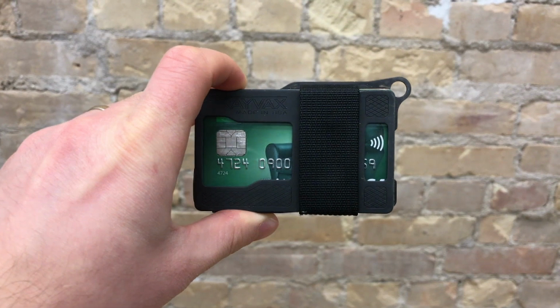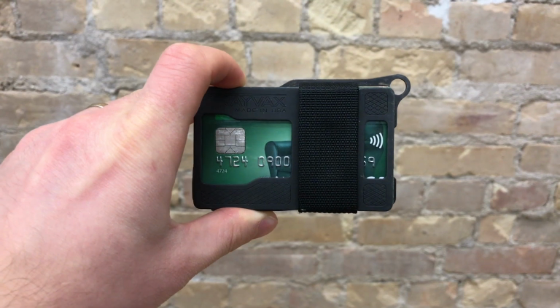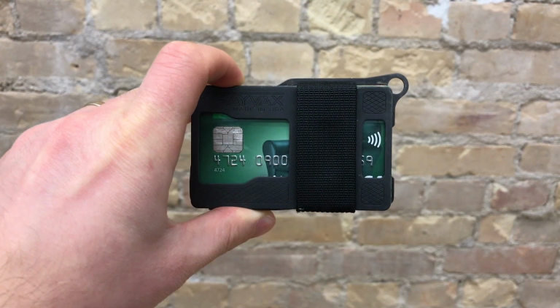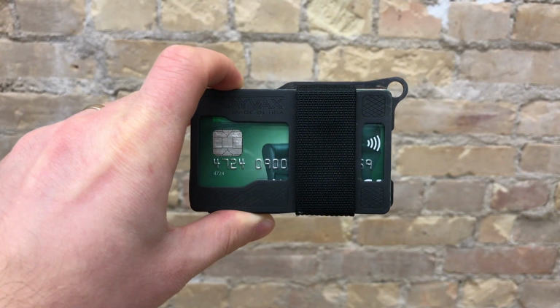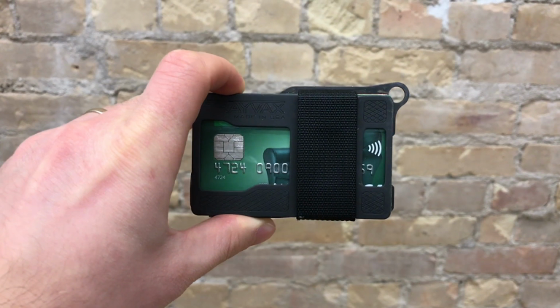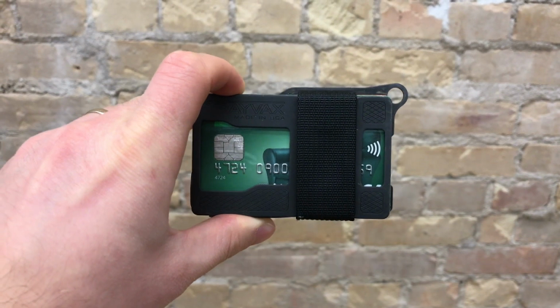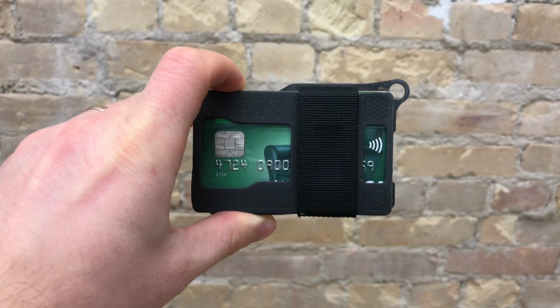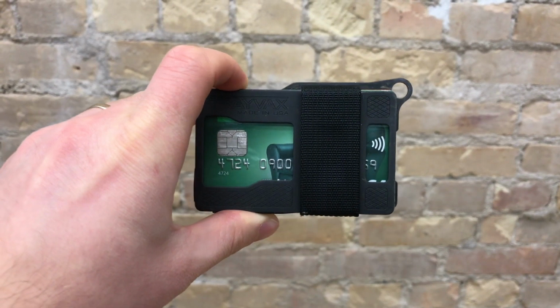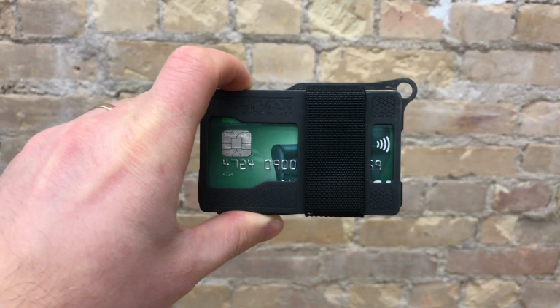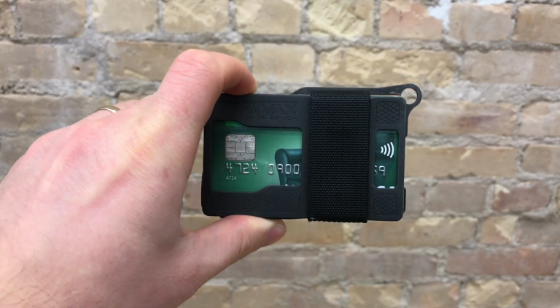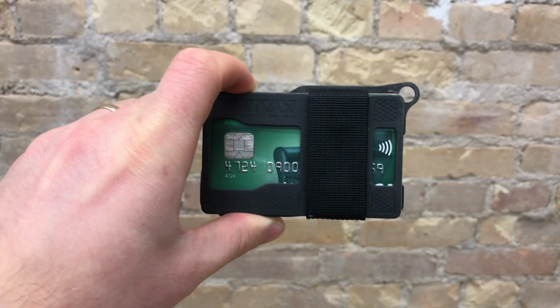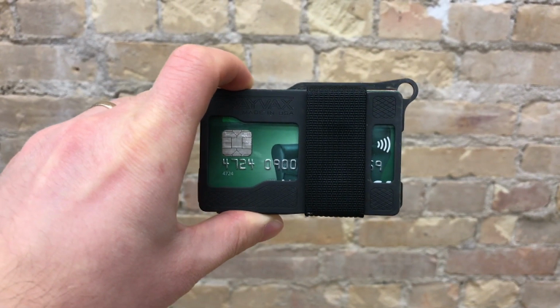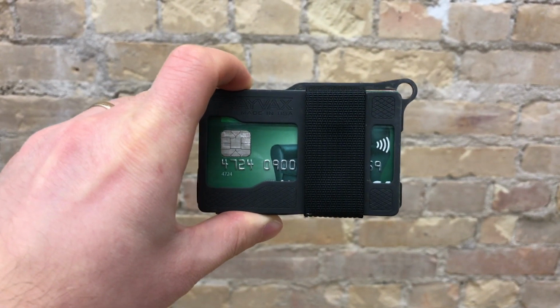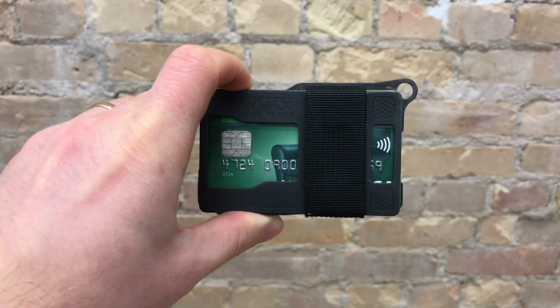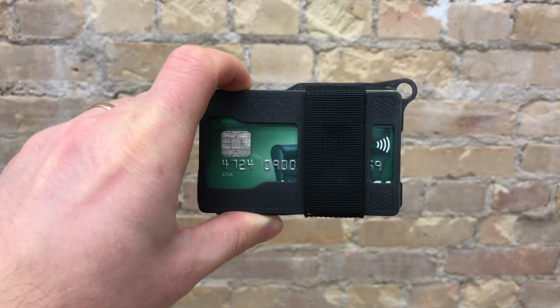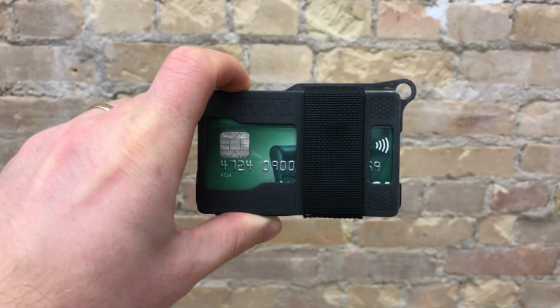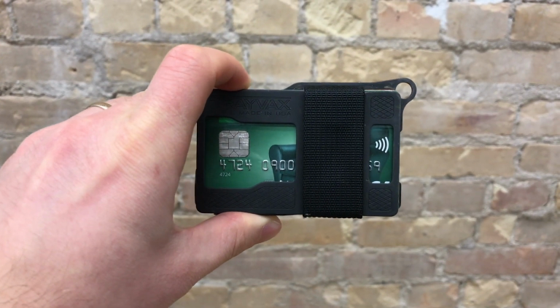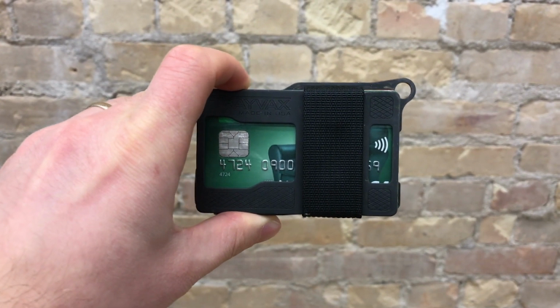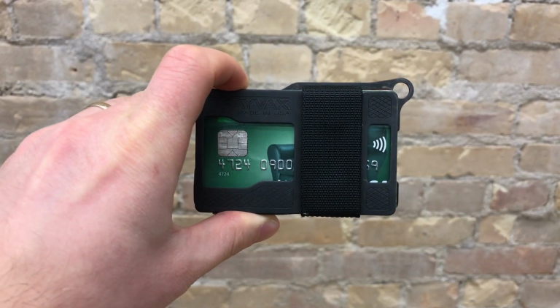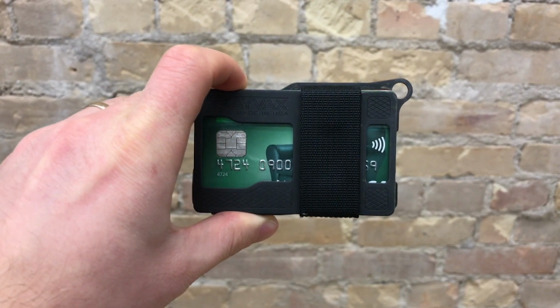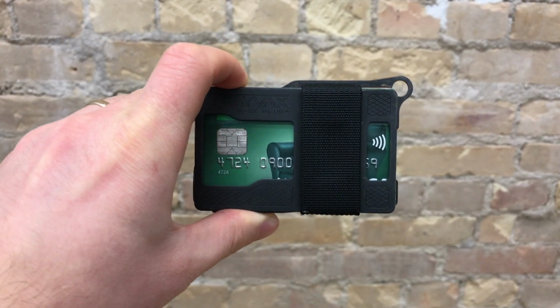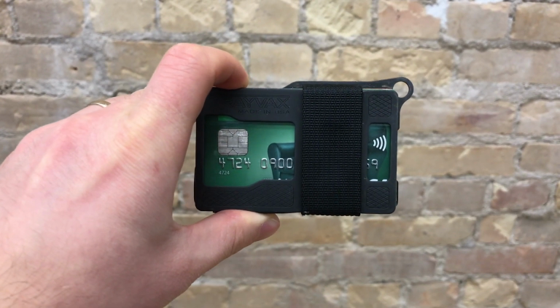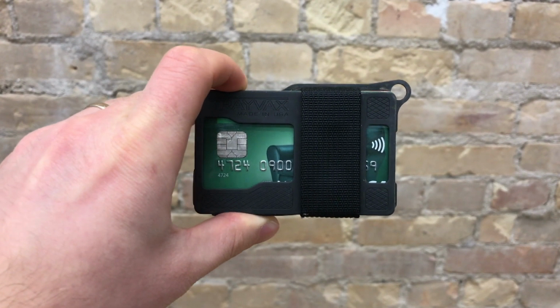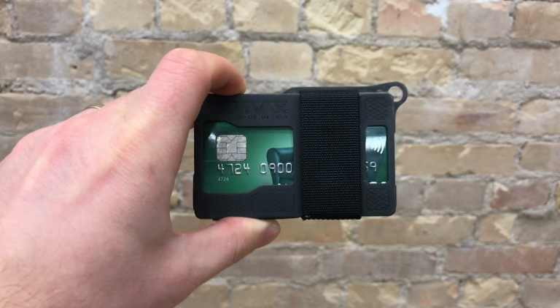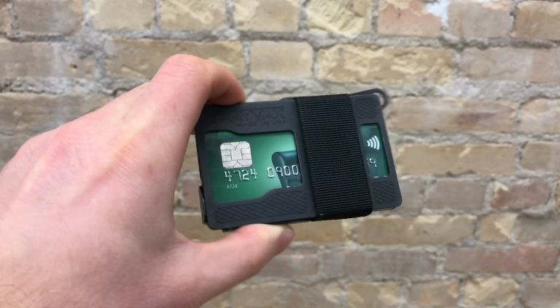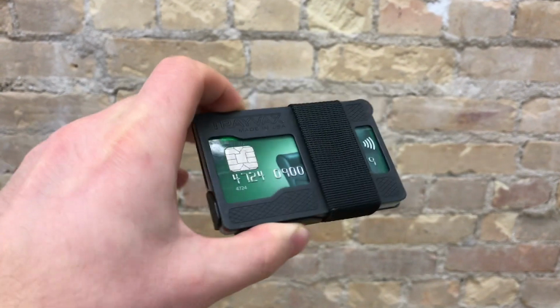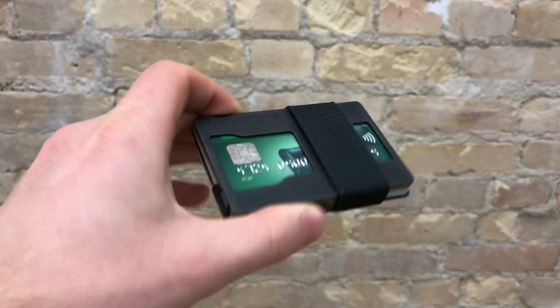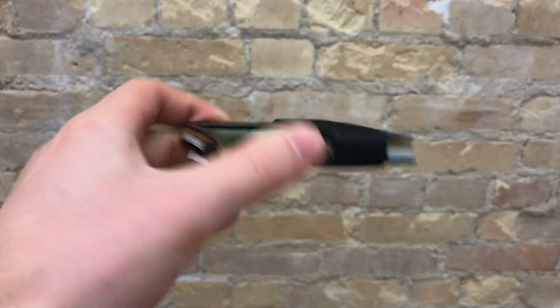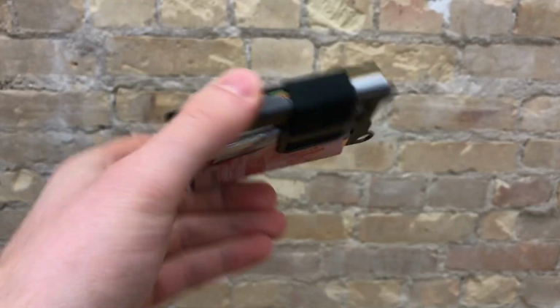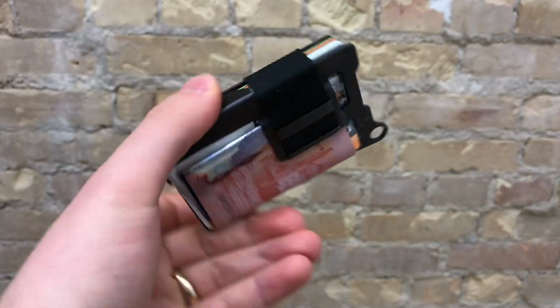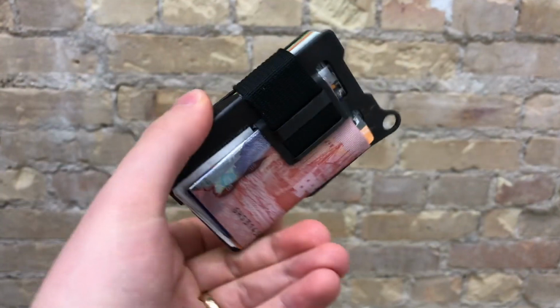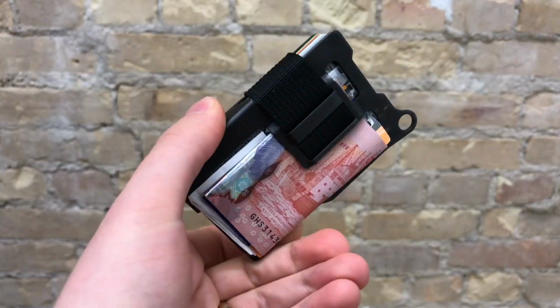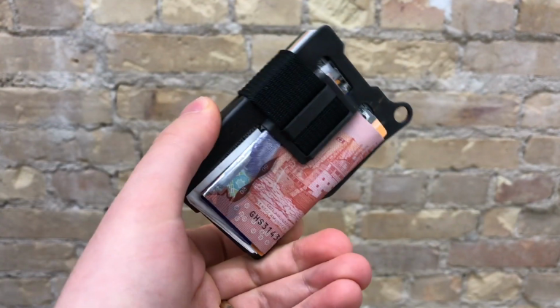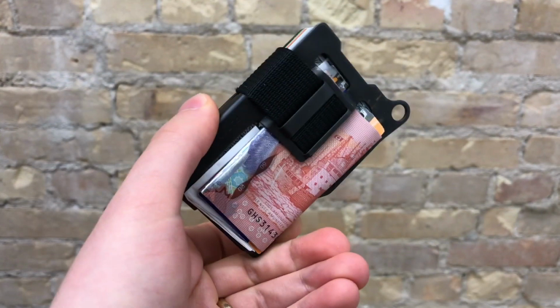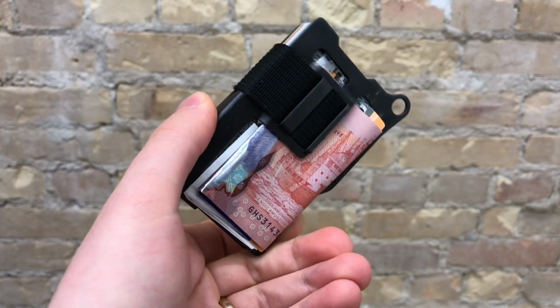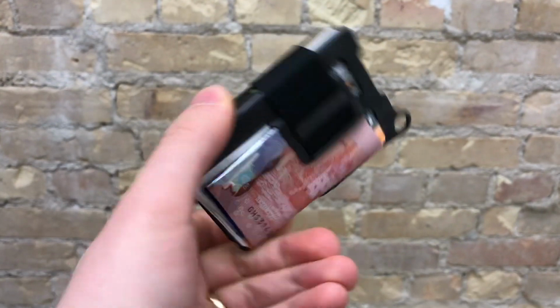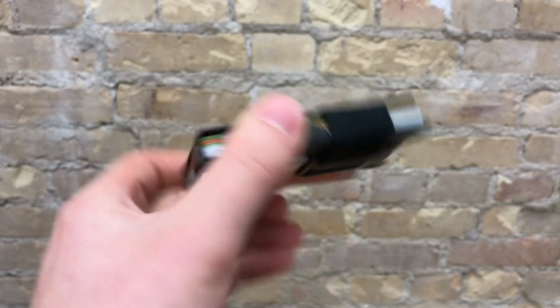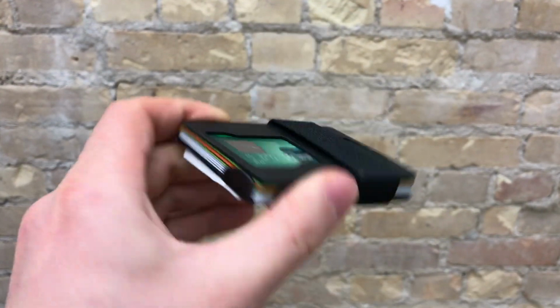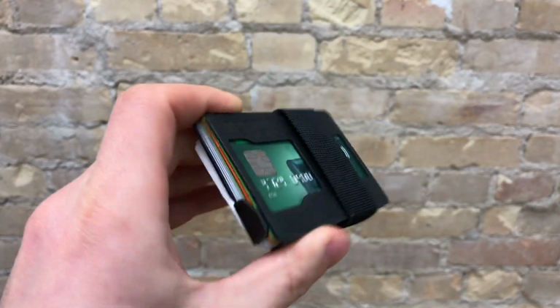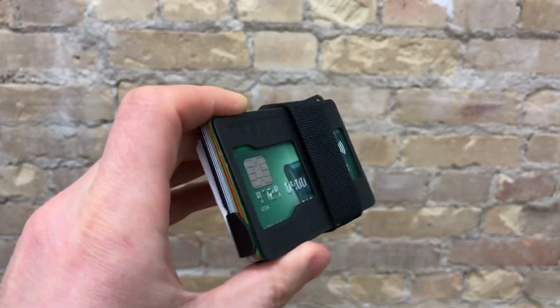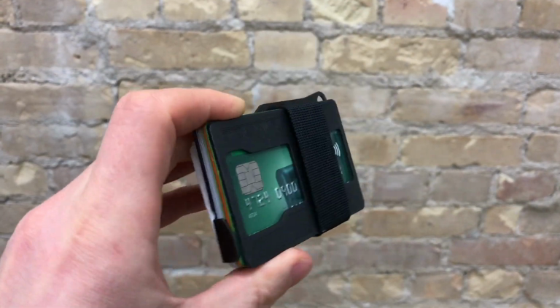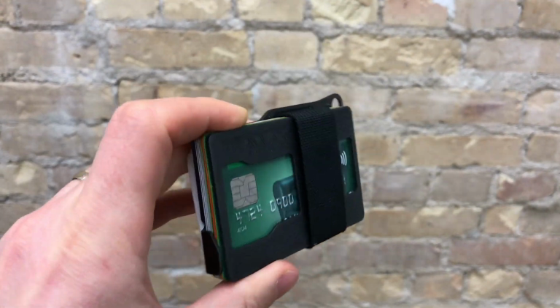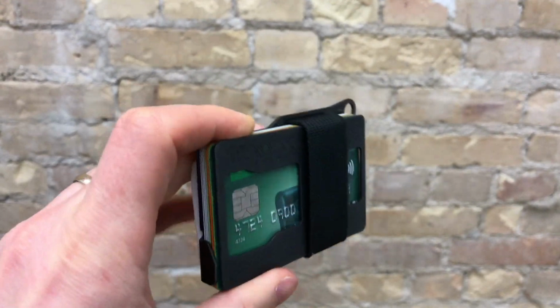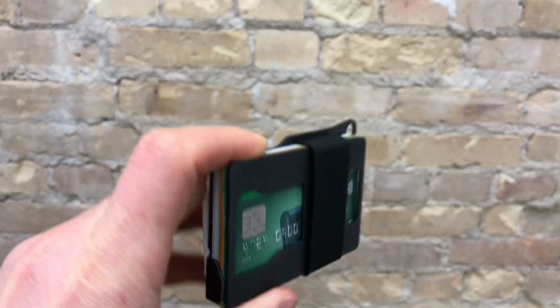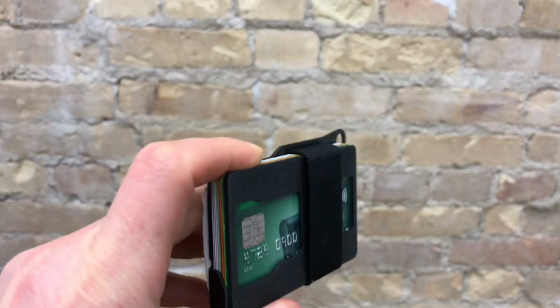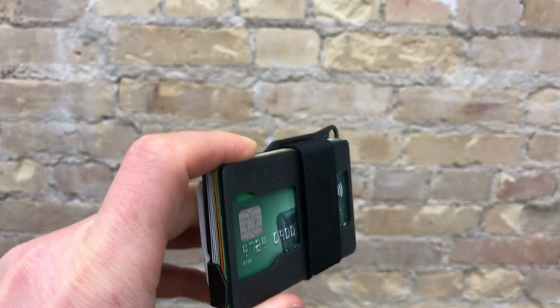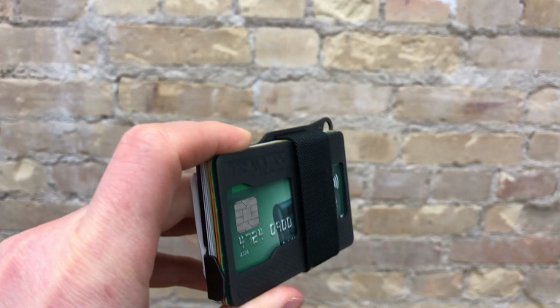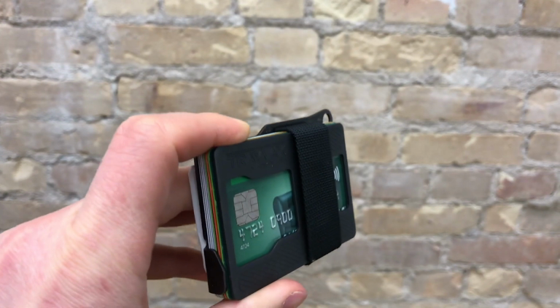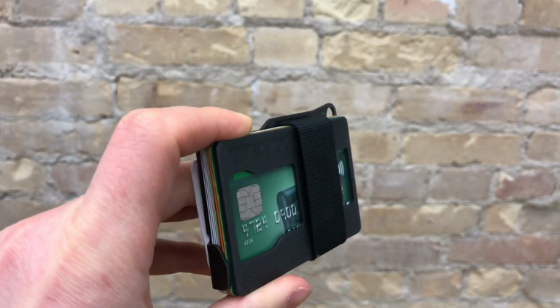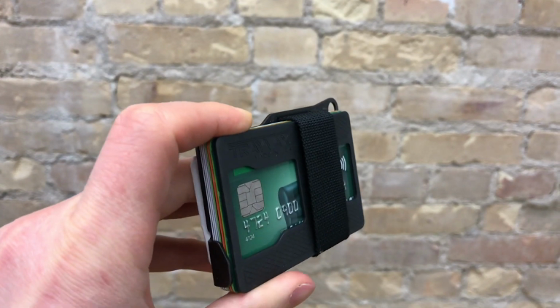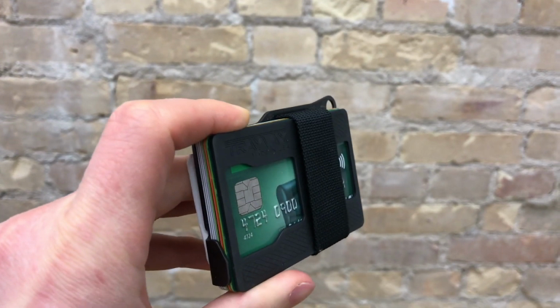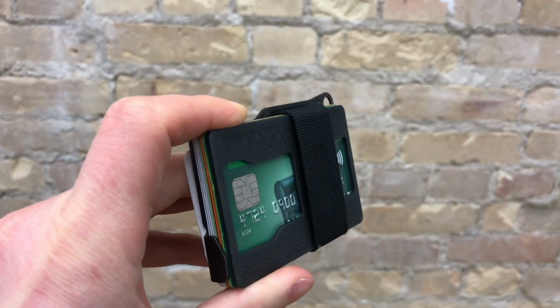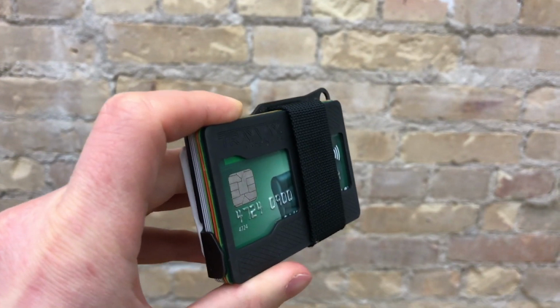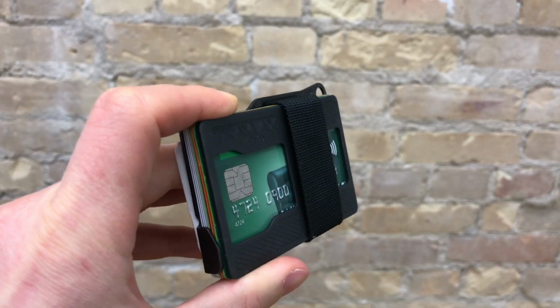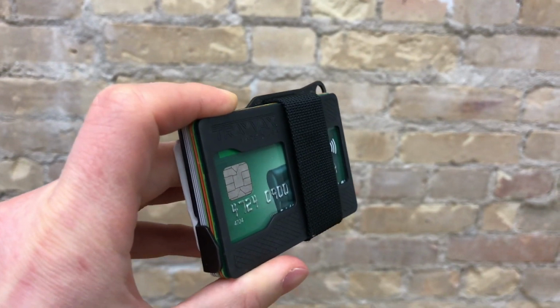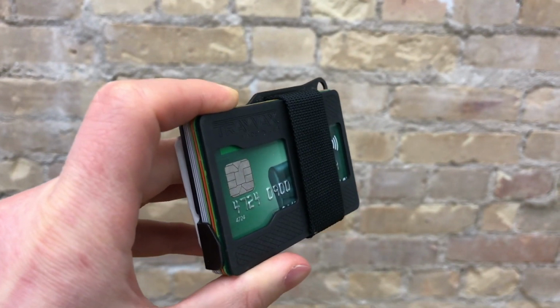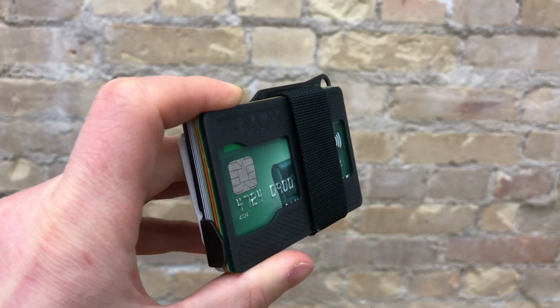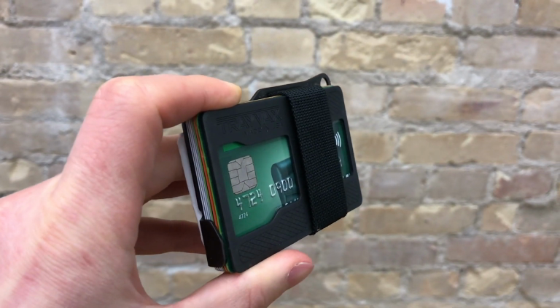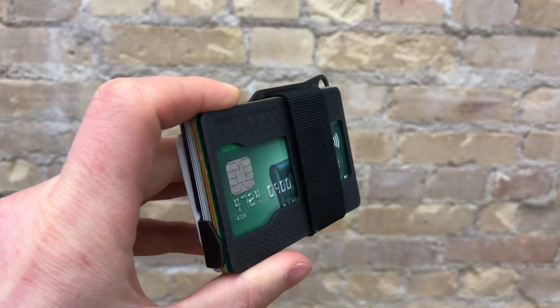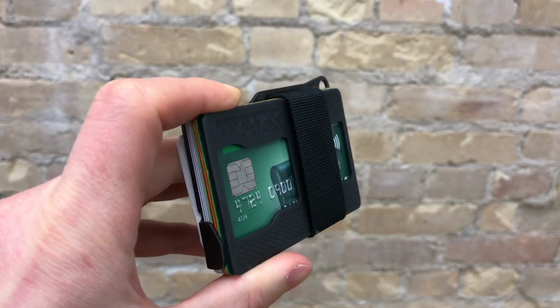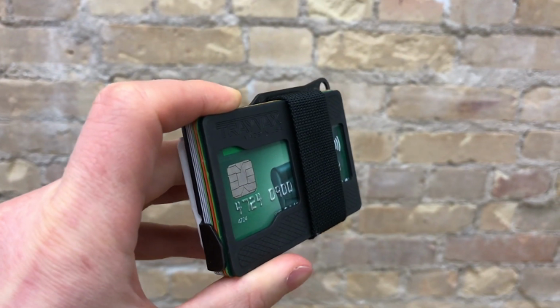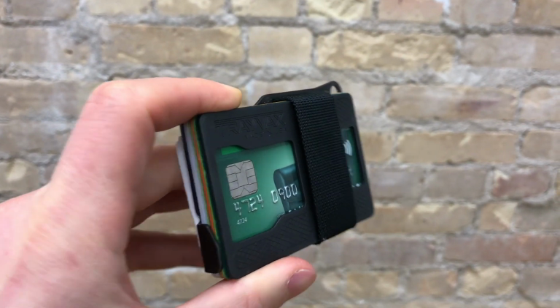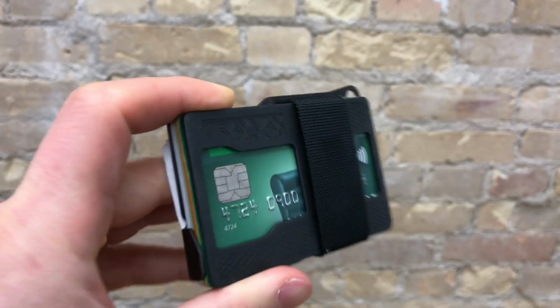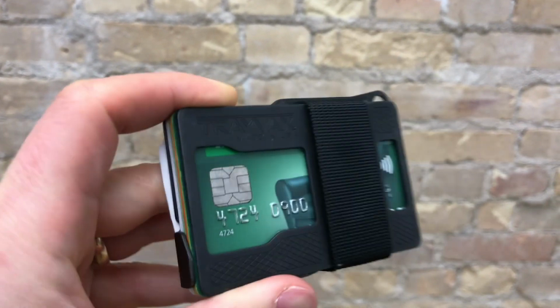Hey guys, today I'm going to give you a short review of my Trevax wallet, Armored Summit Edition.